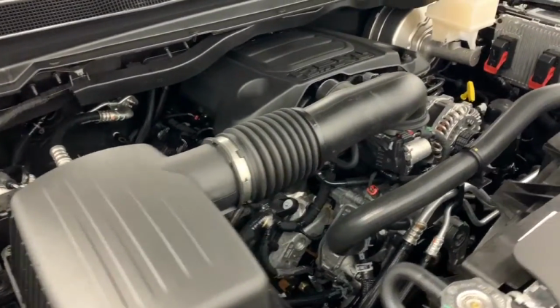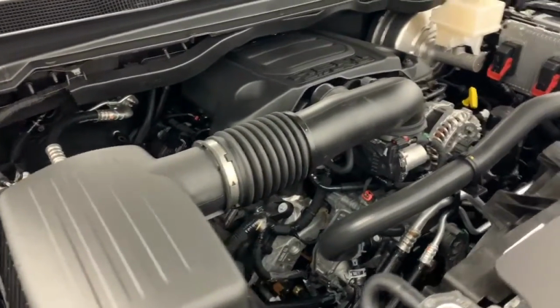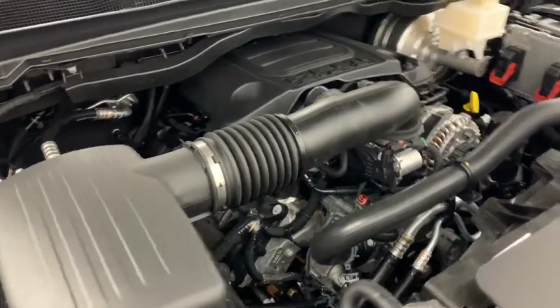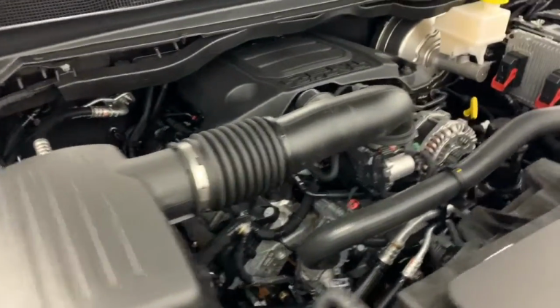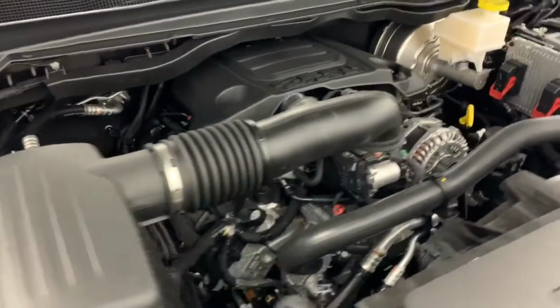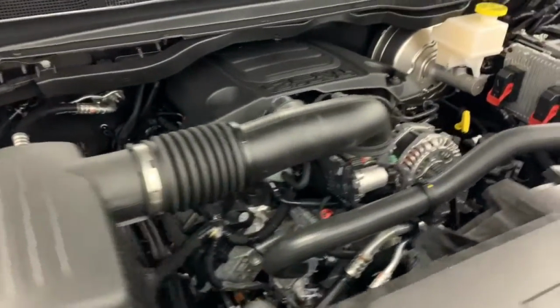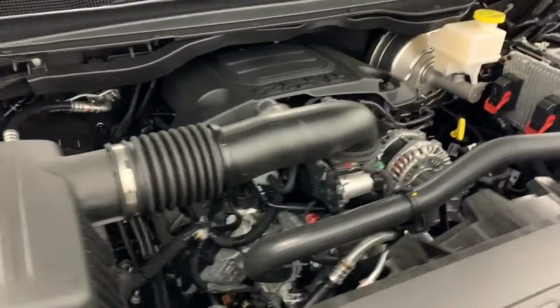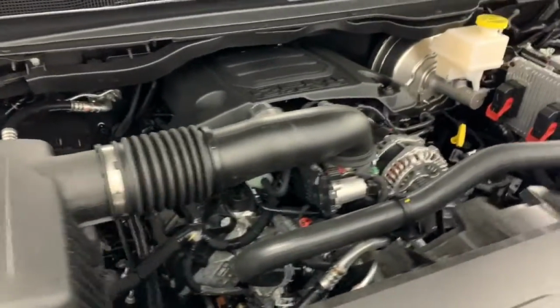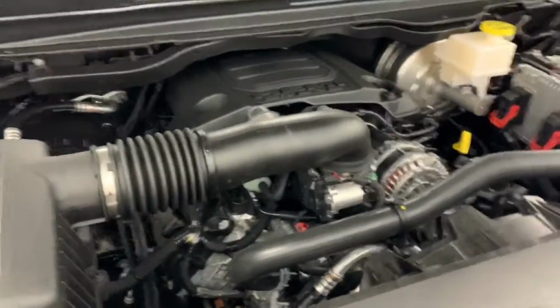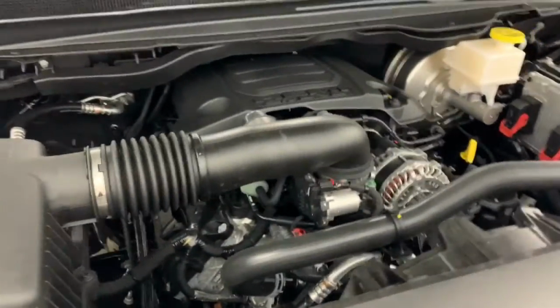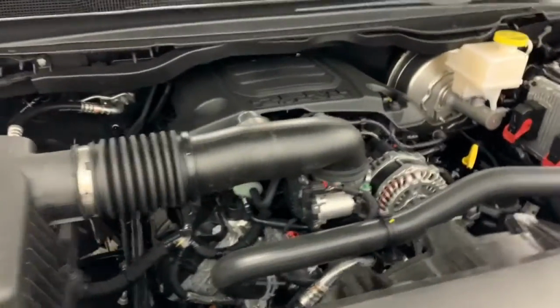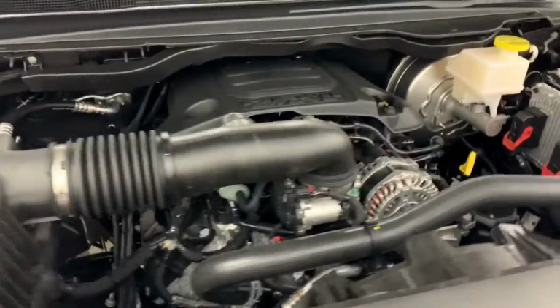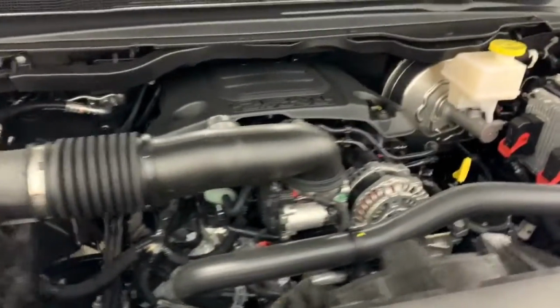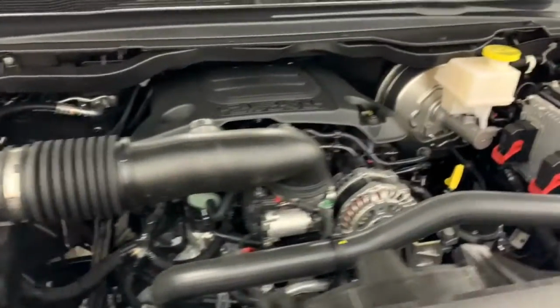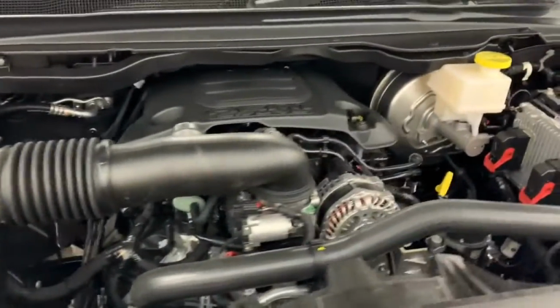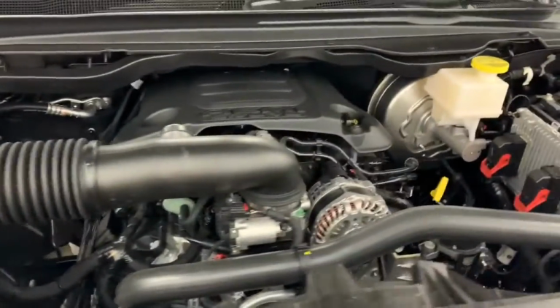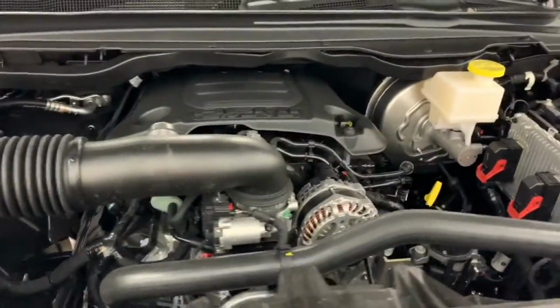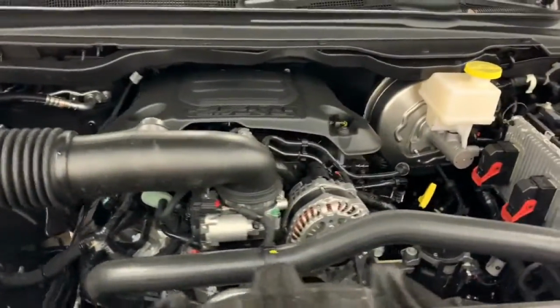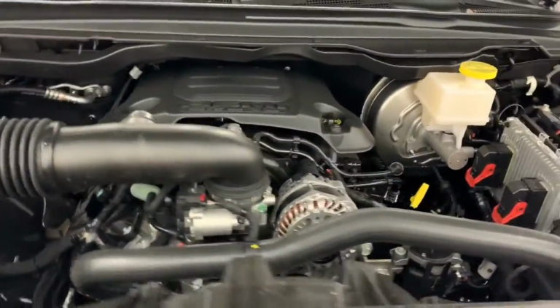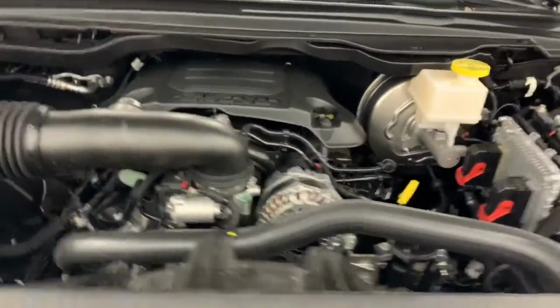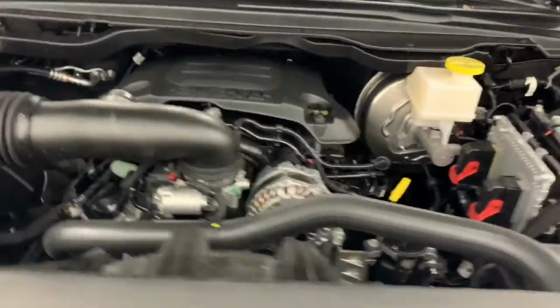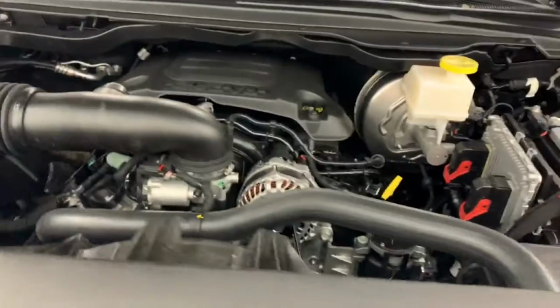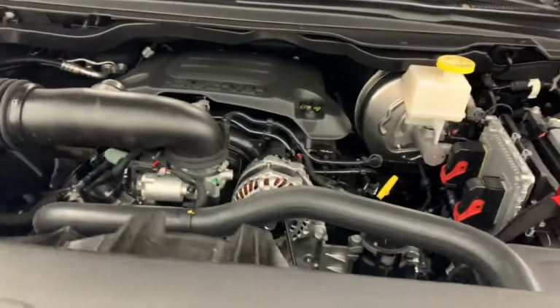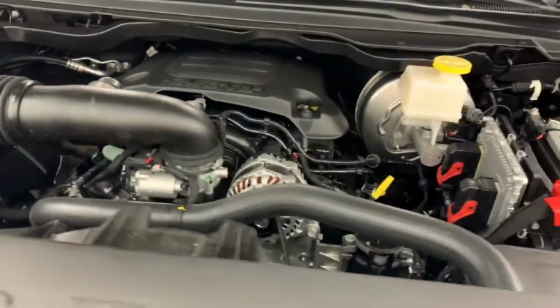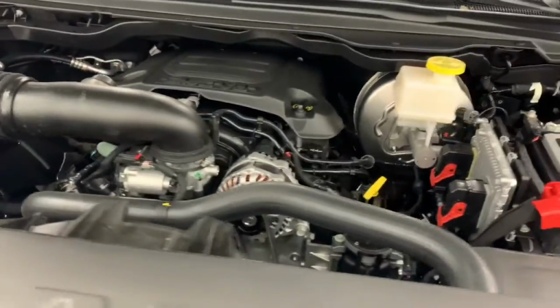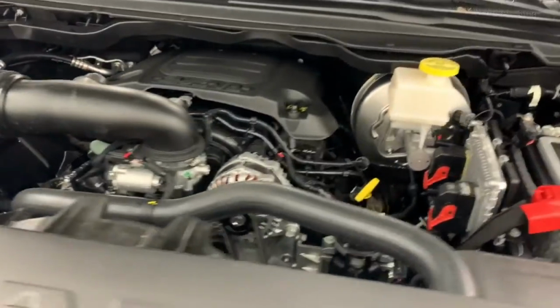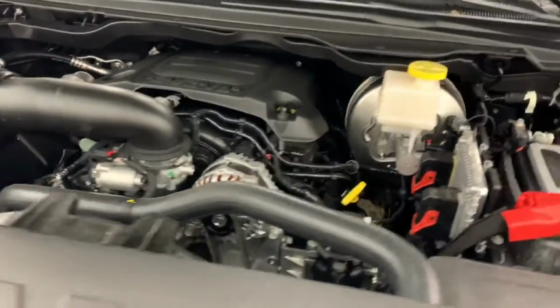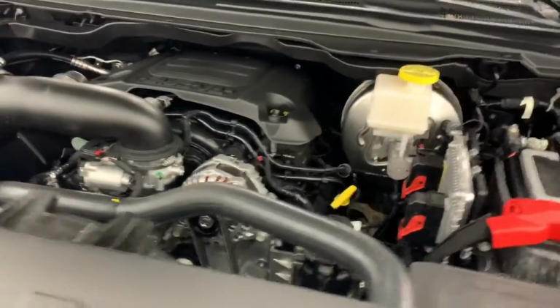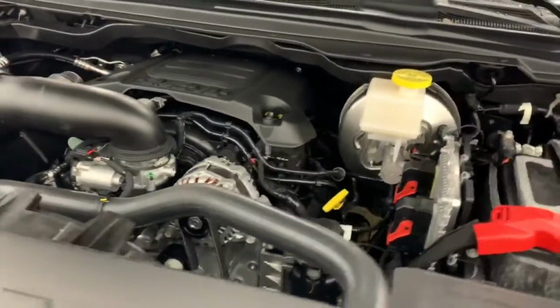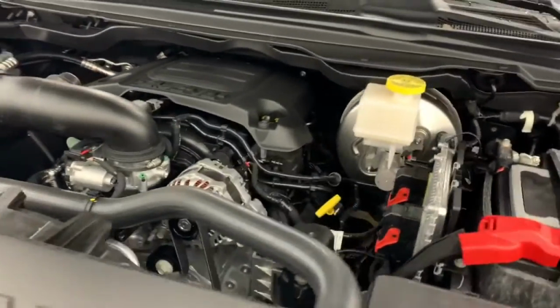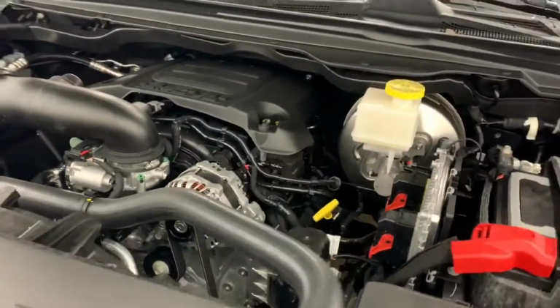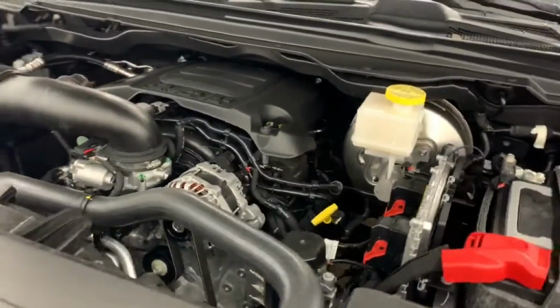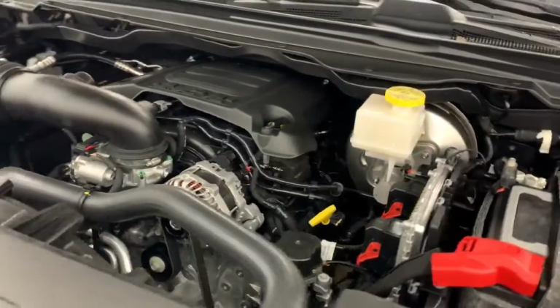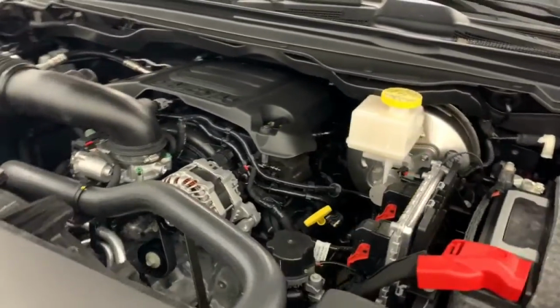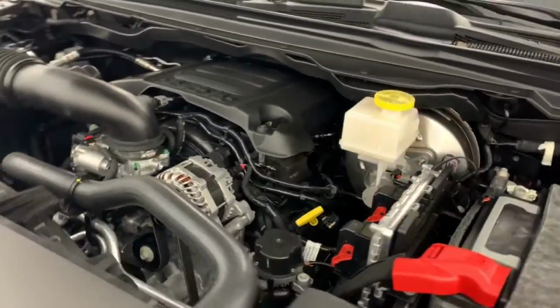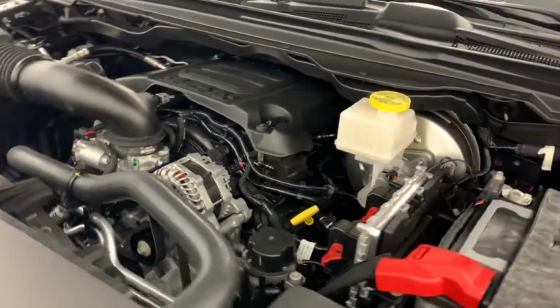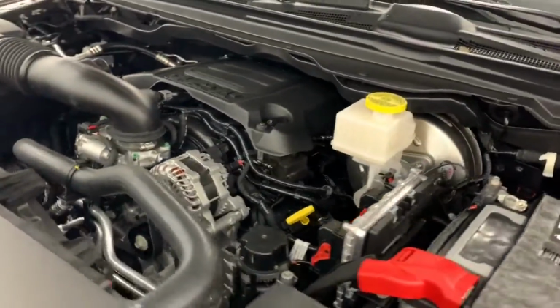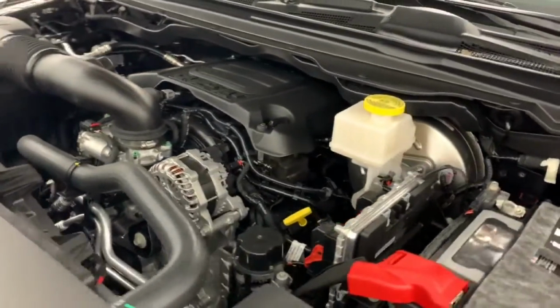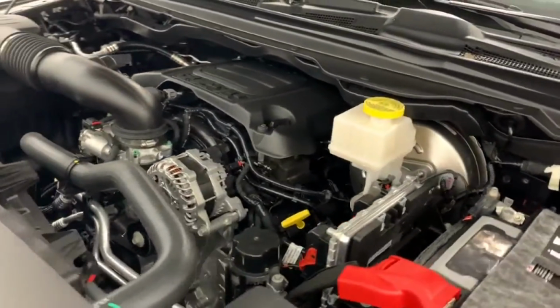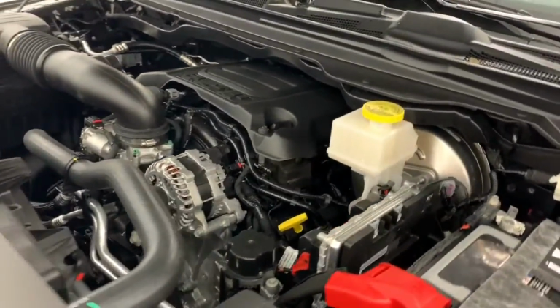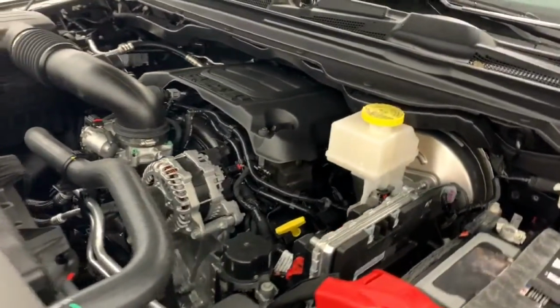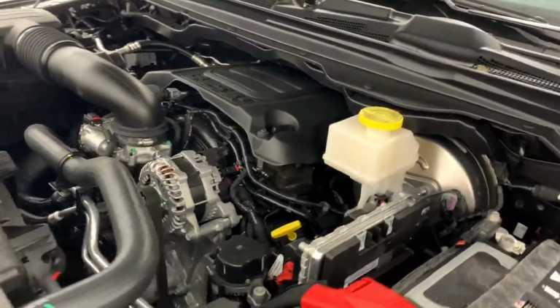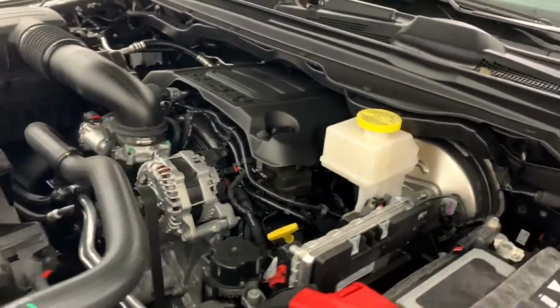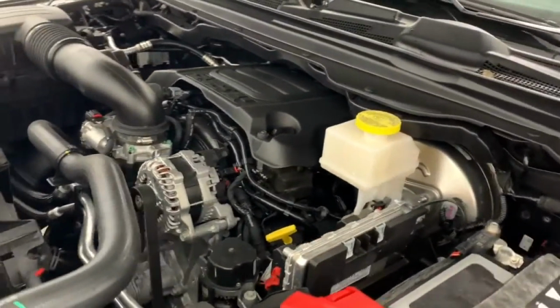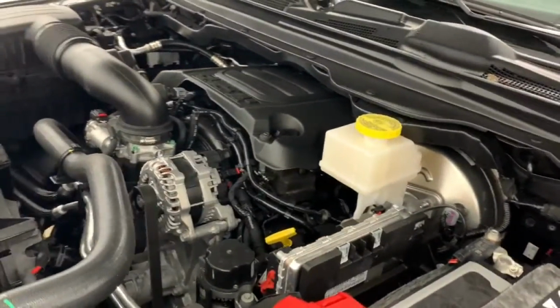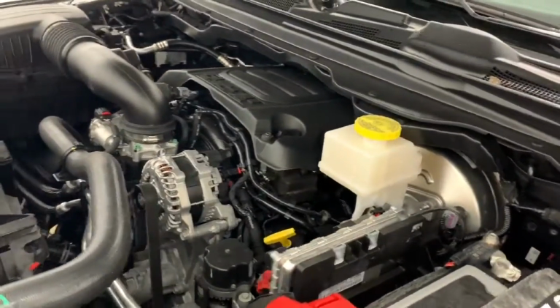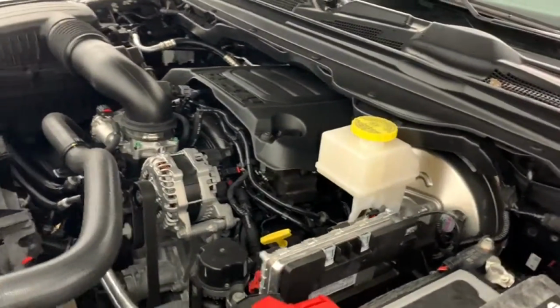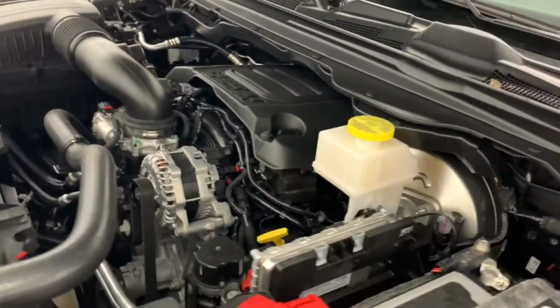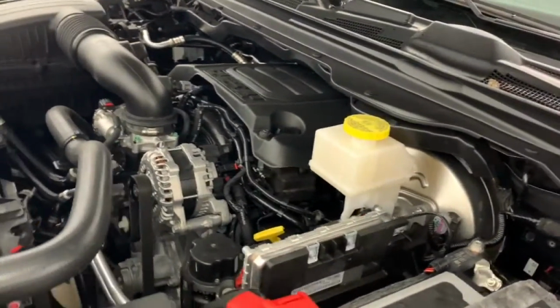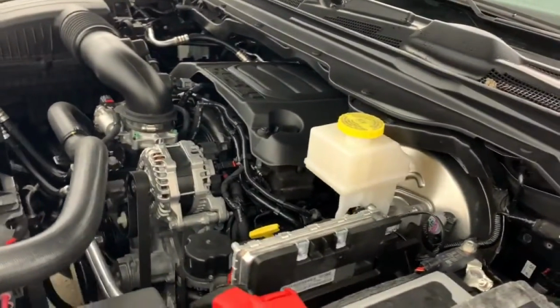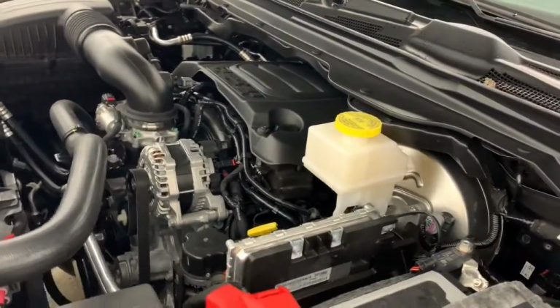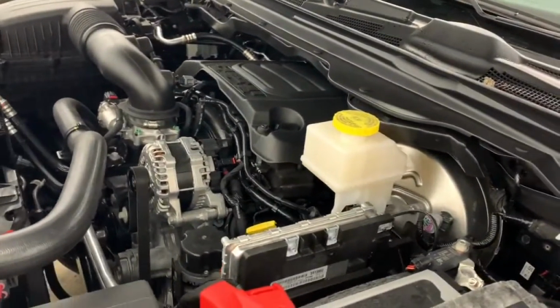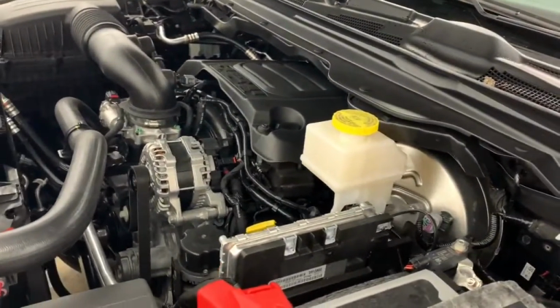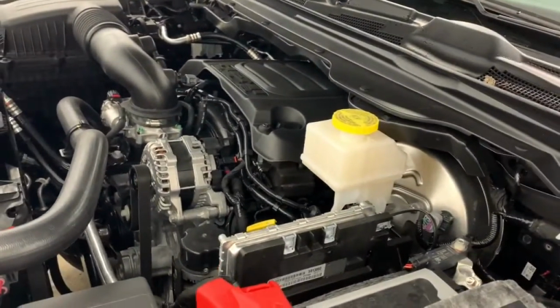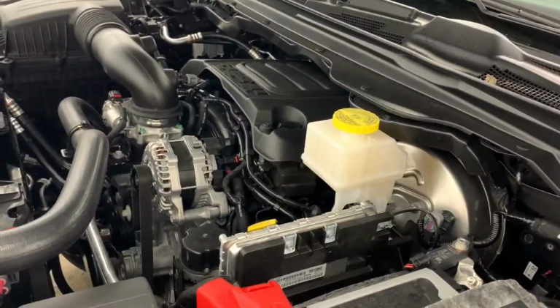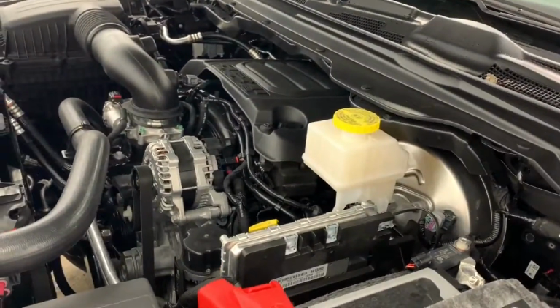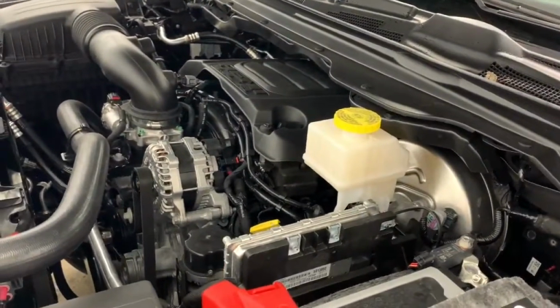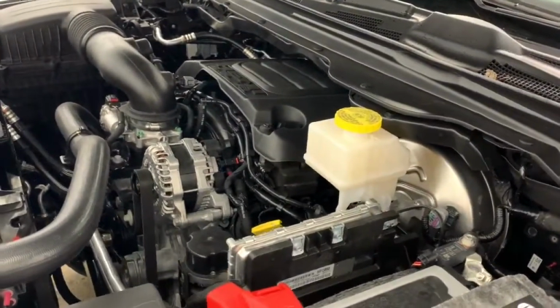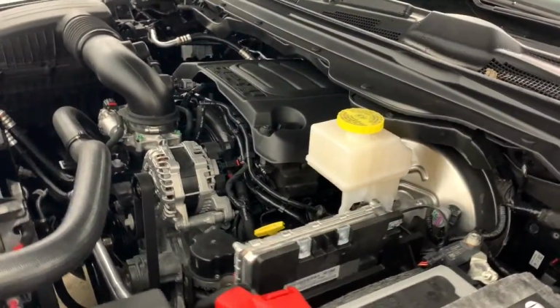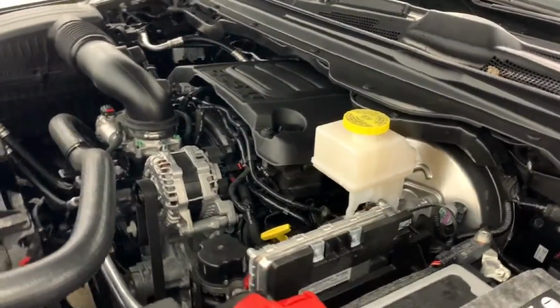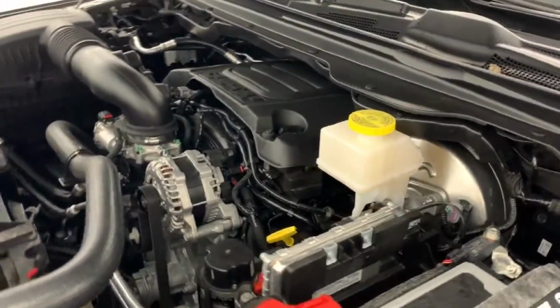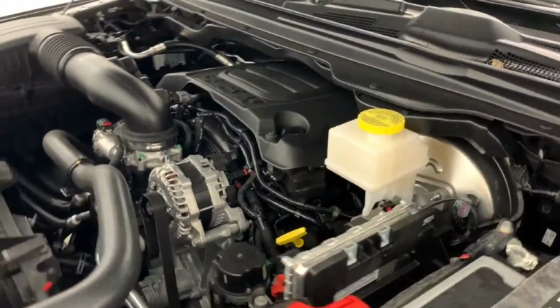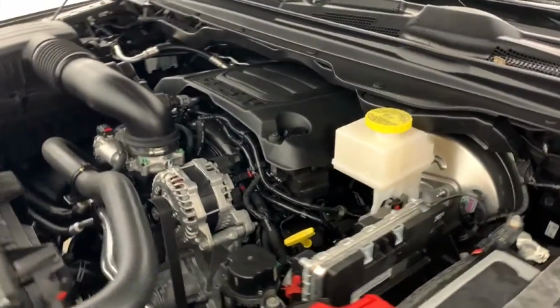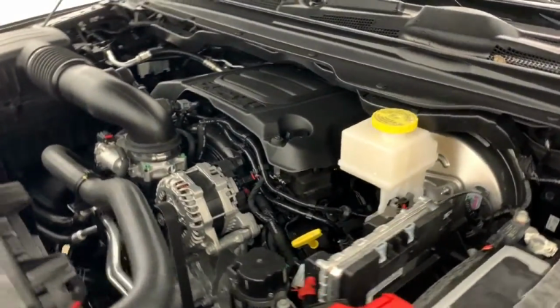What that MDS does is it shuts off four of the eight cylinders when going at a consistent highway speed to increase your fuel efficiency.